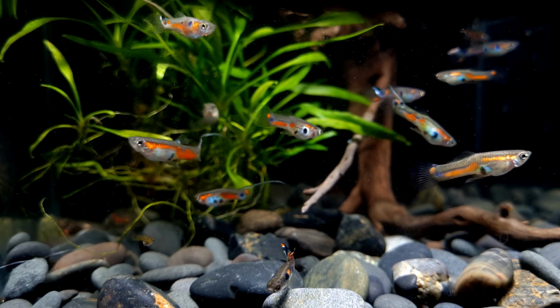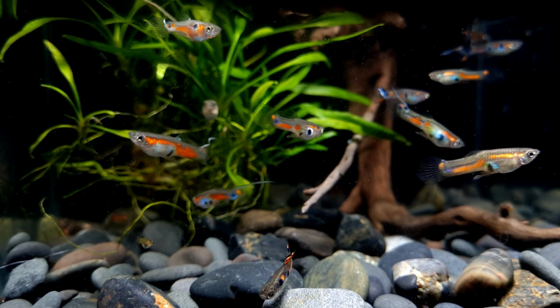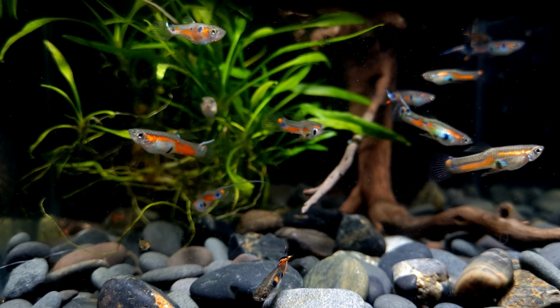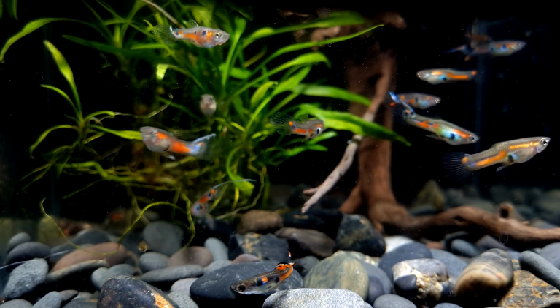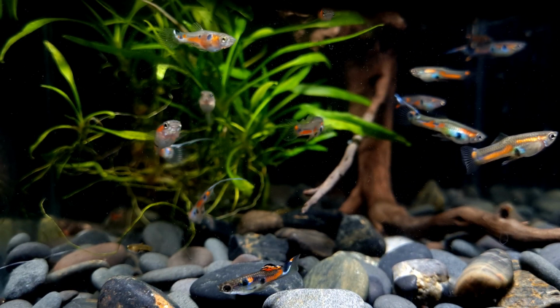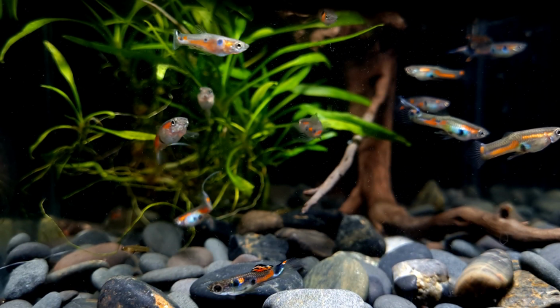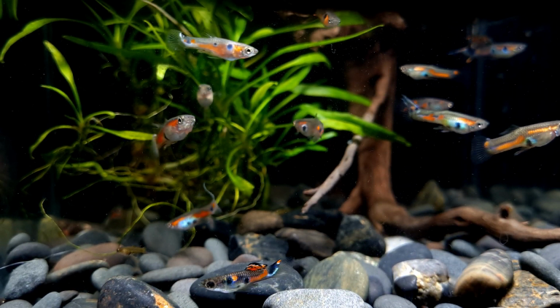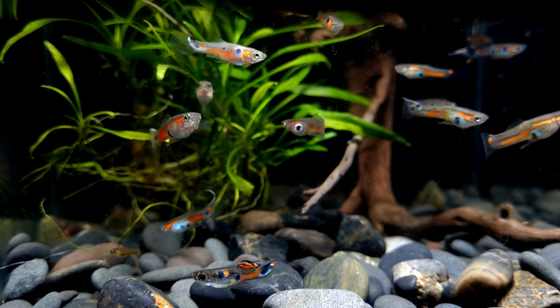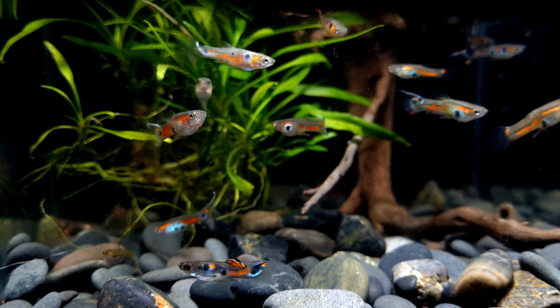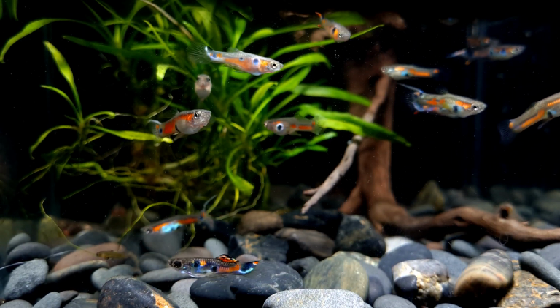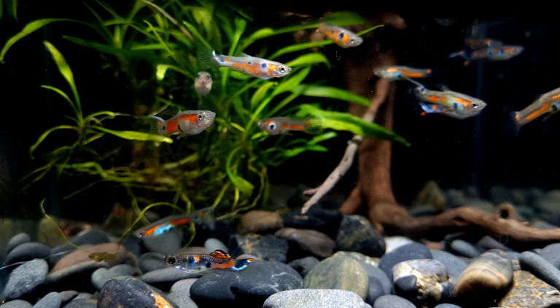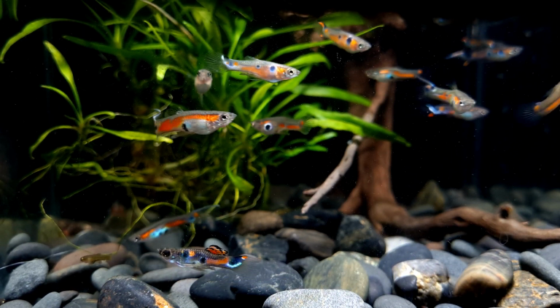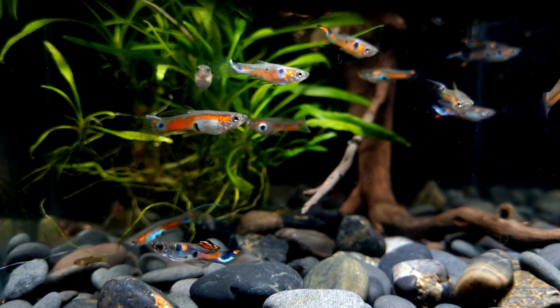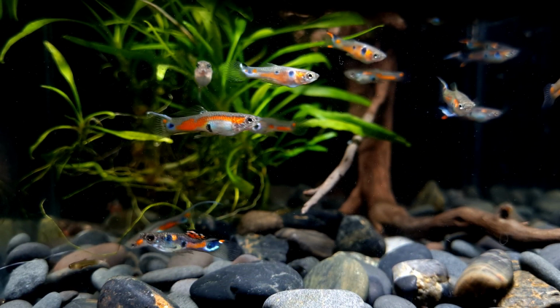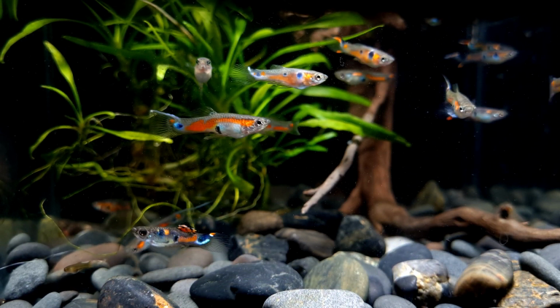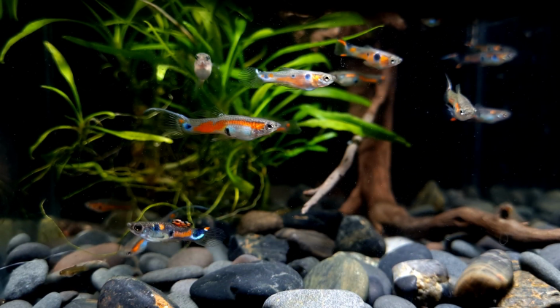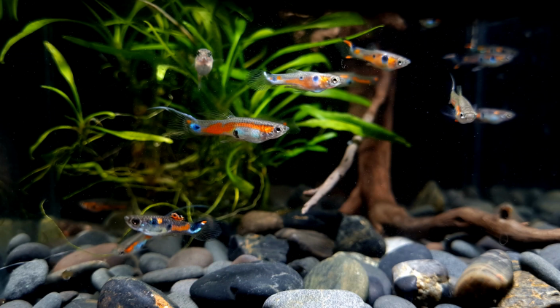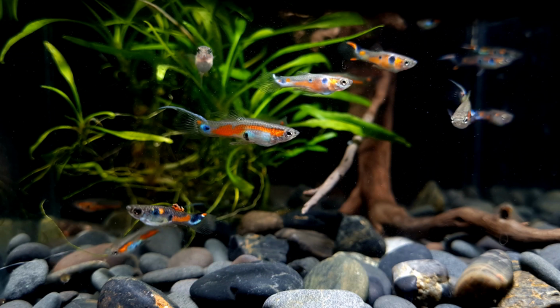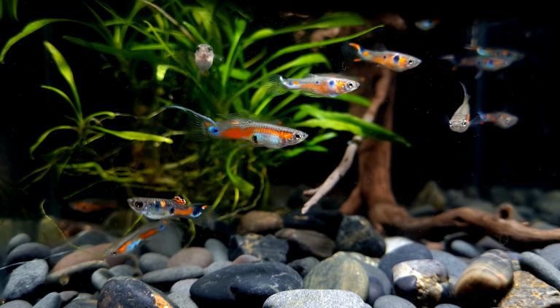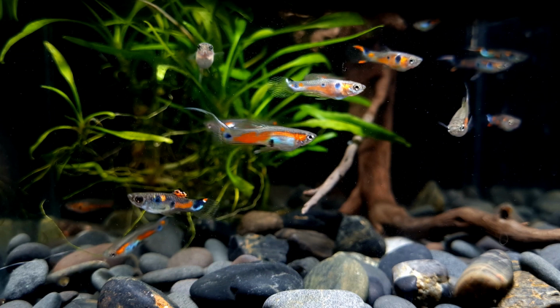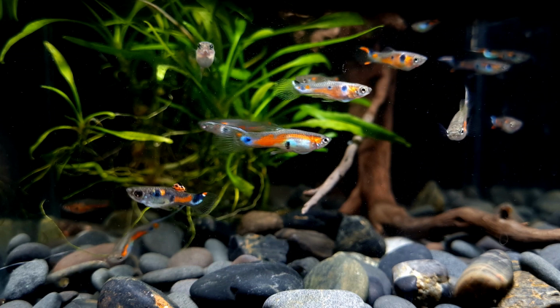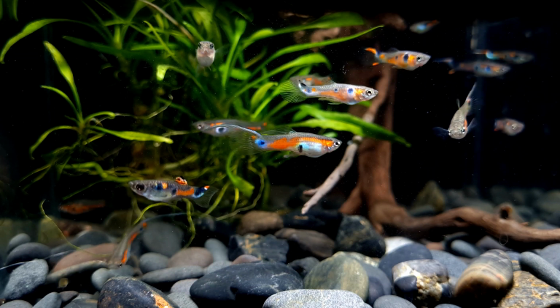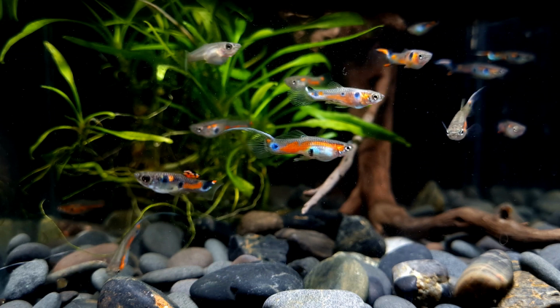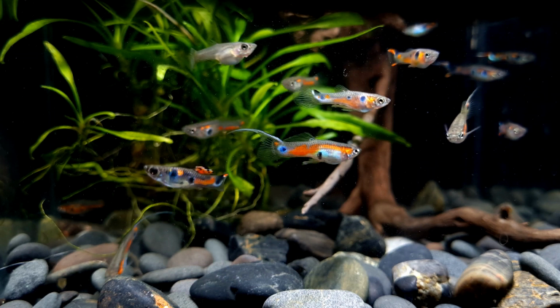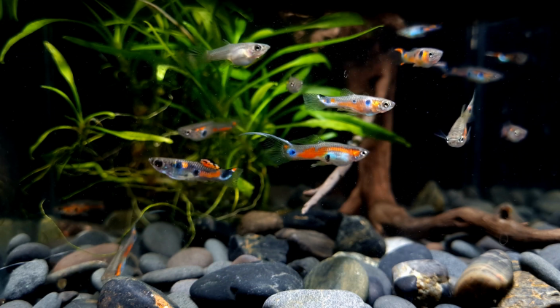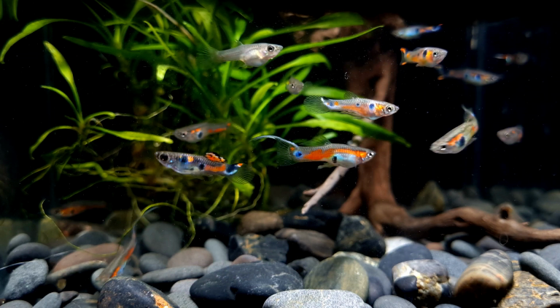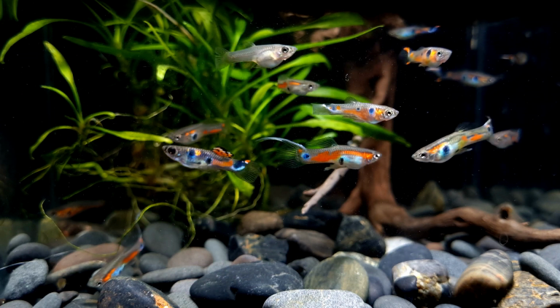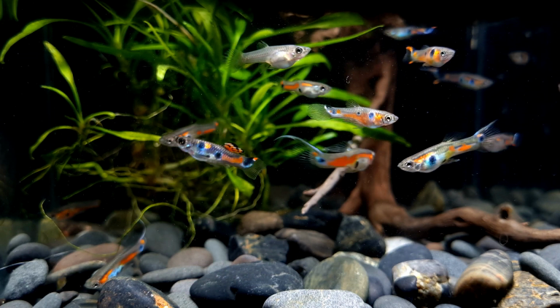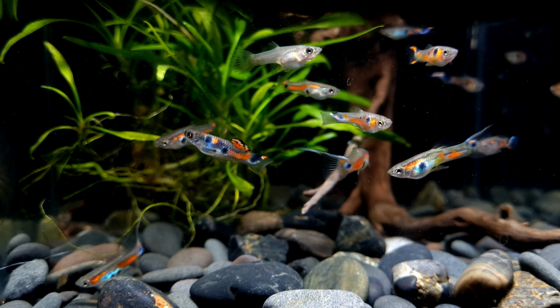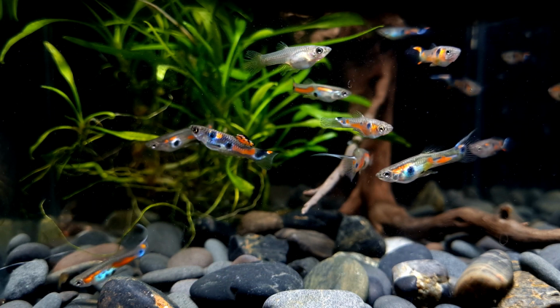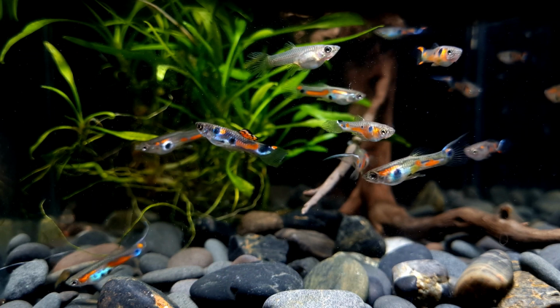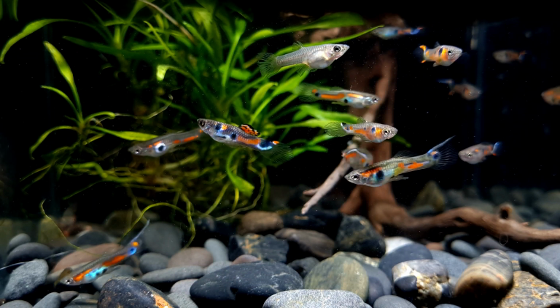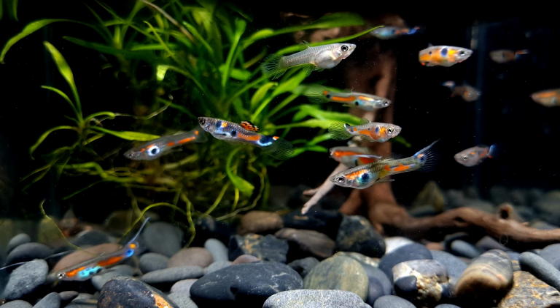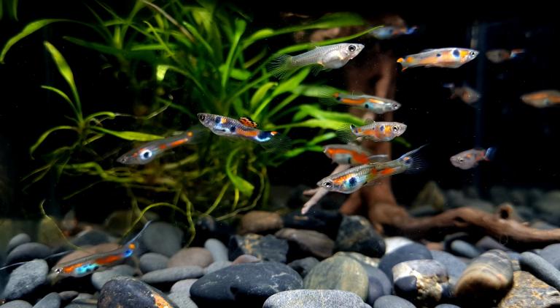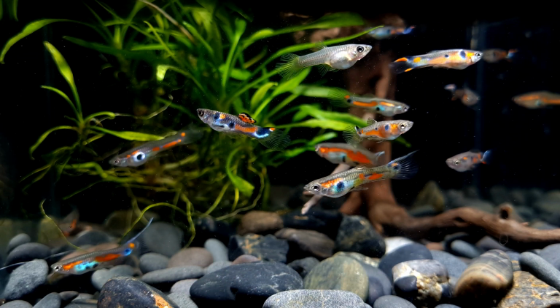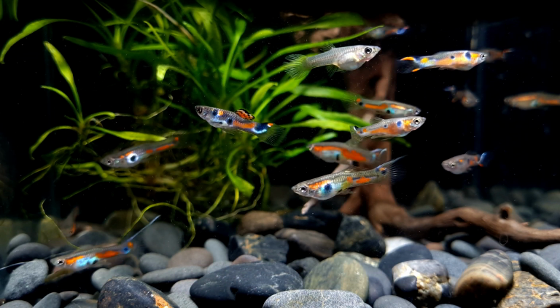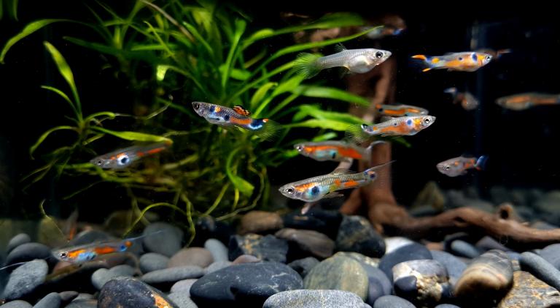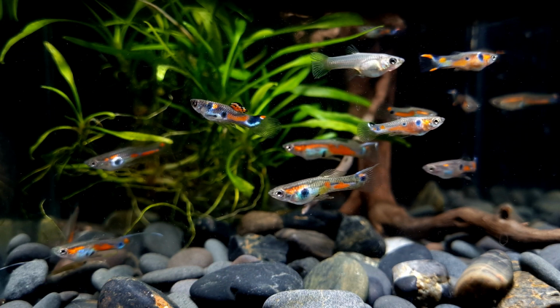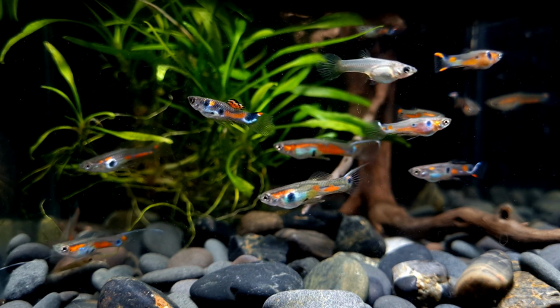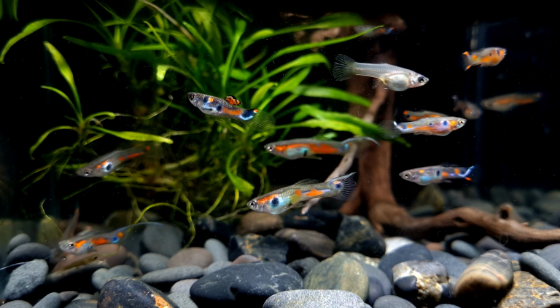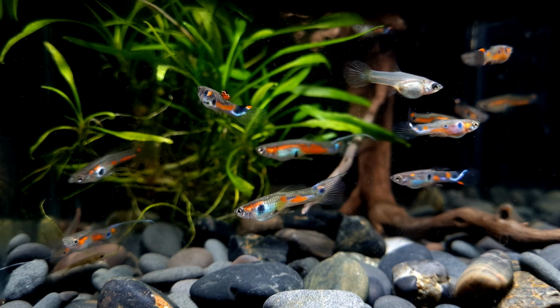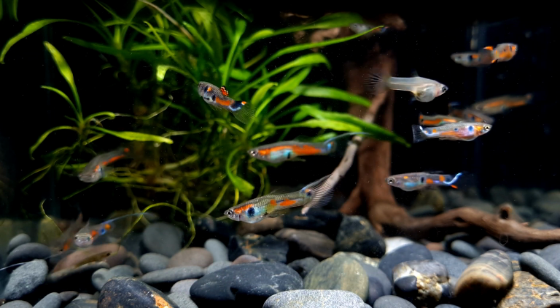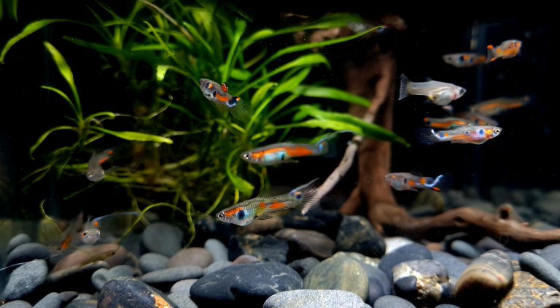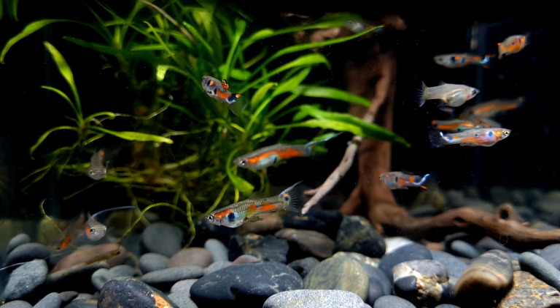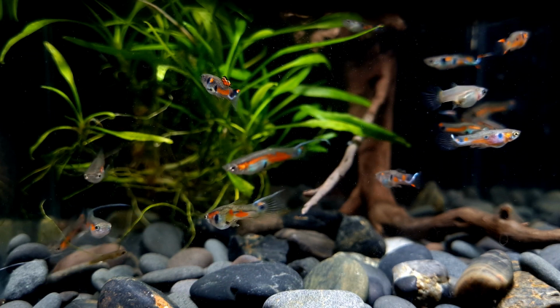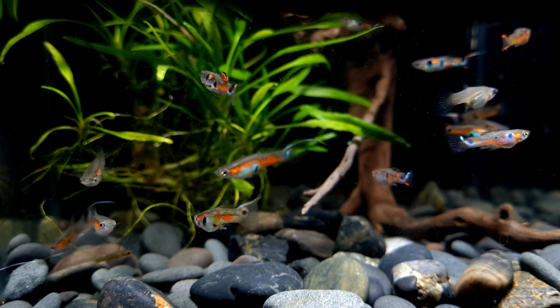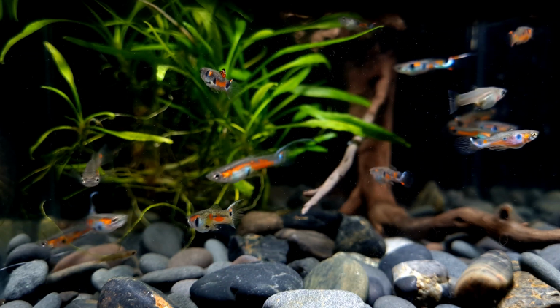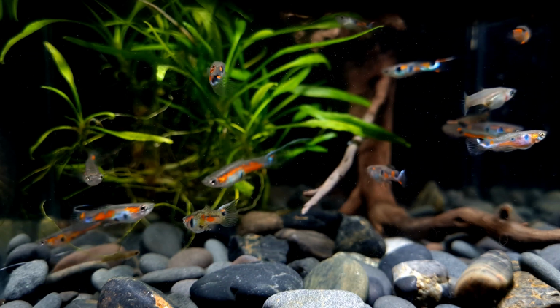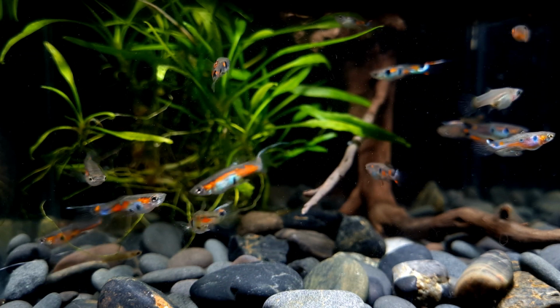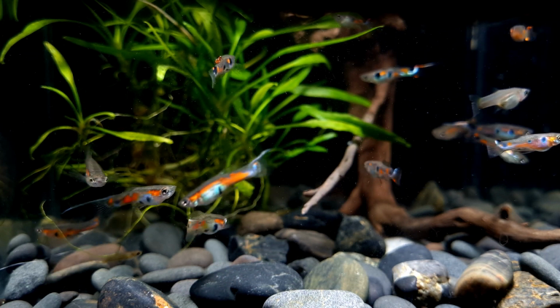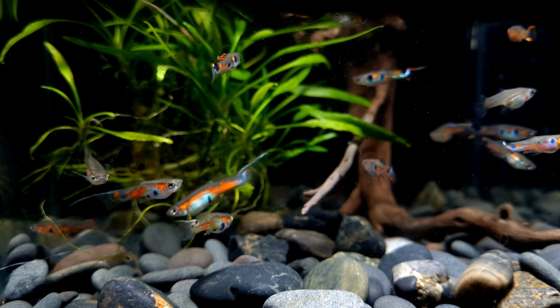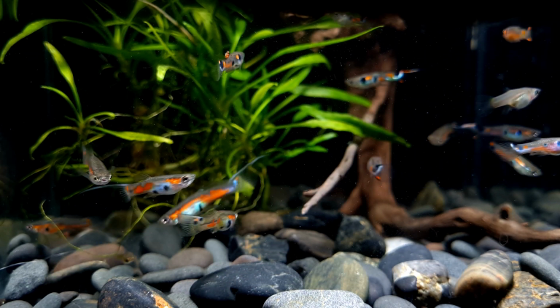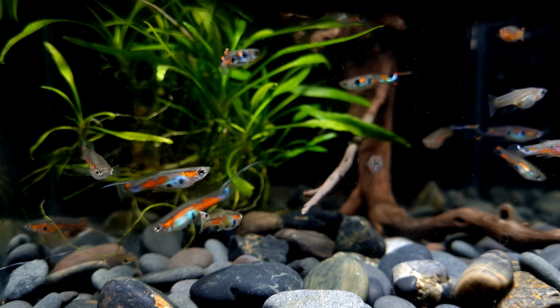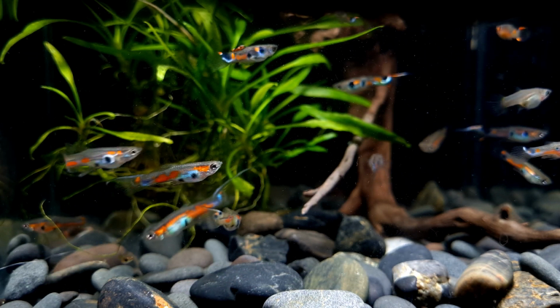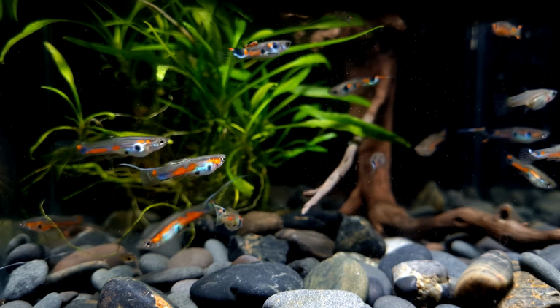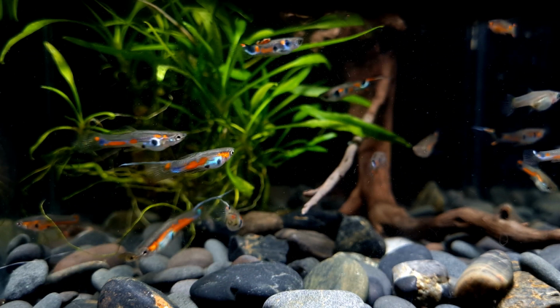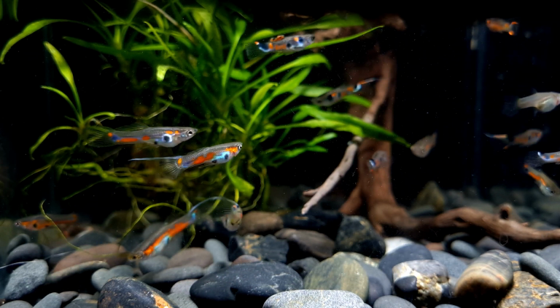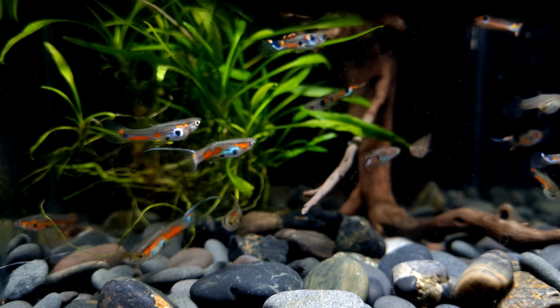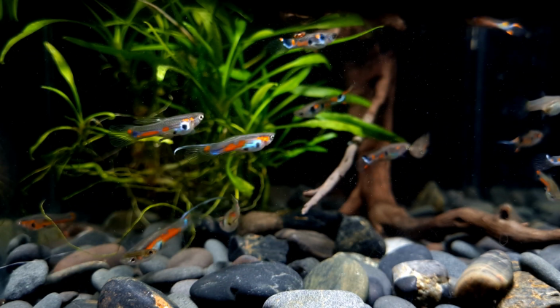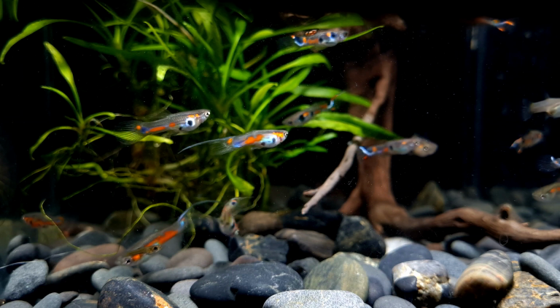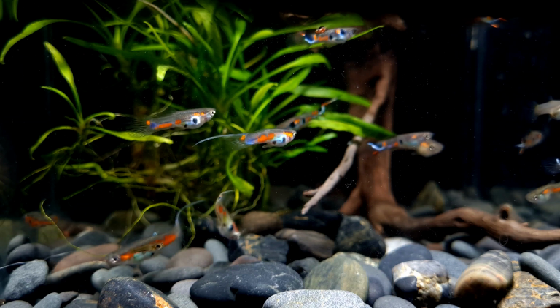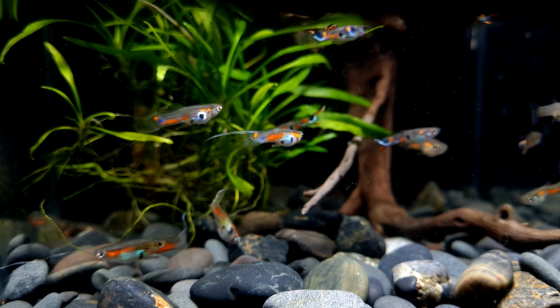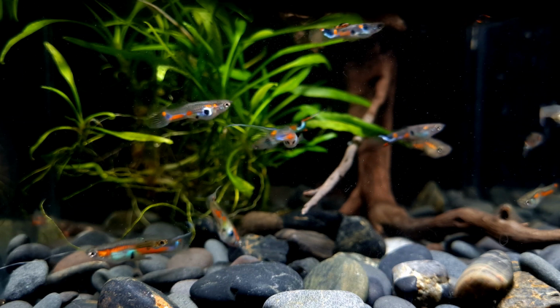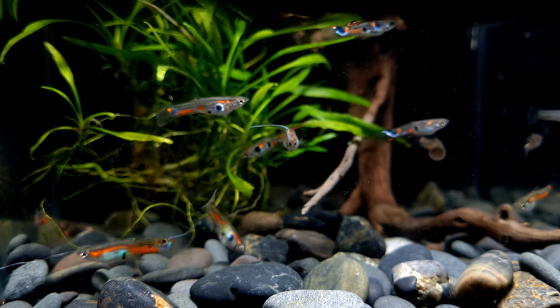Wild guppies are an excellent beginner fish as they are very hardy and can adapt to many different conditions and tolerate some beginner mistakes.